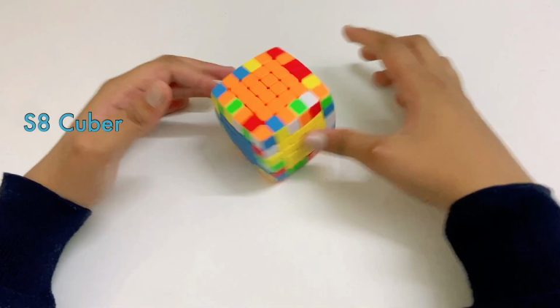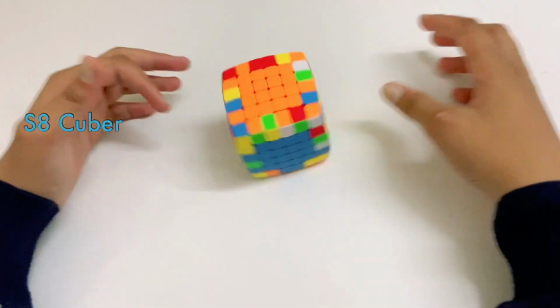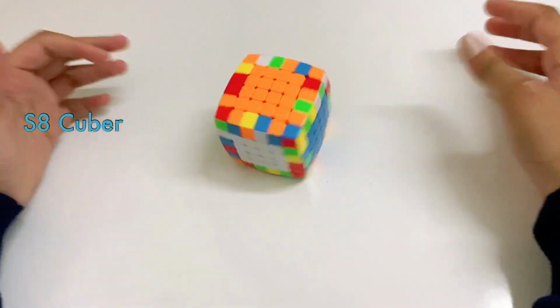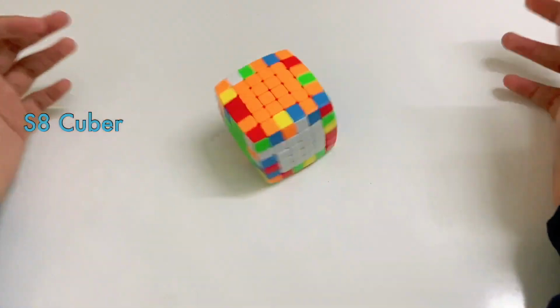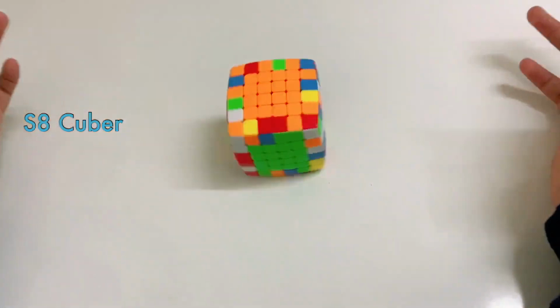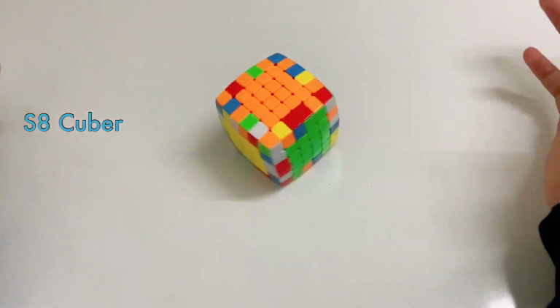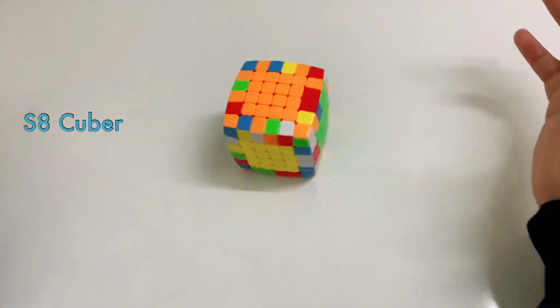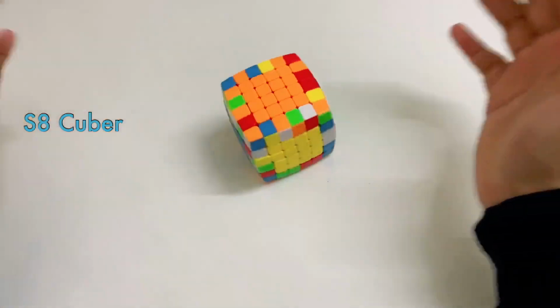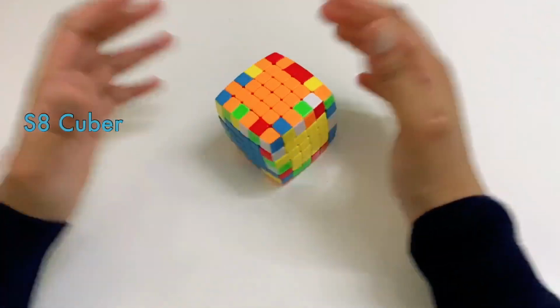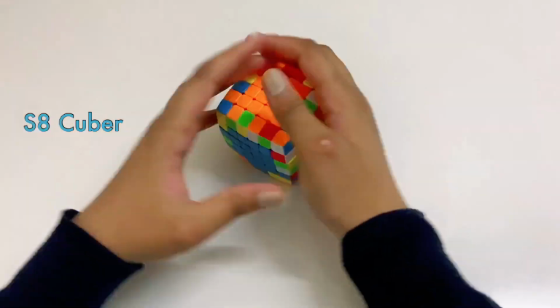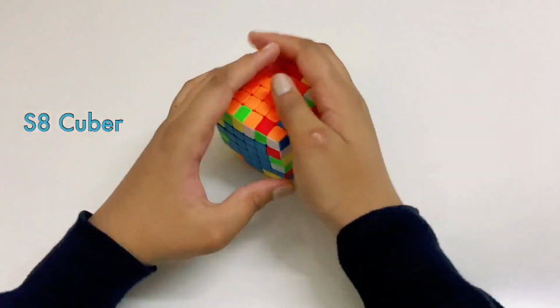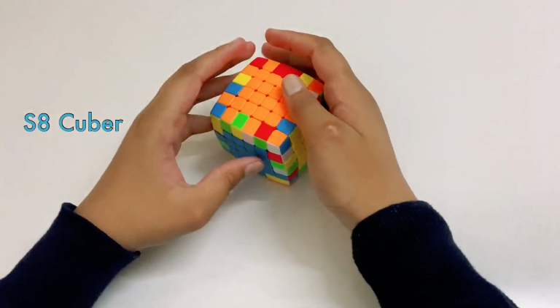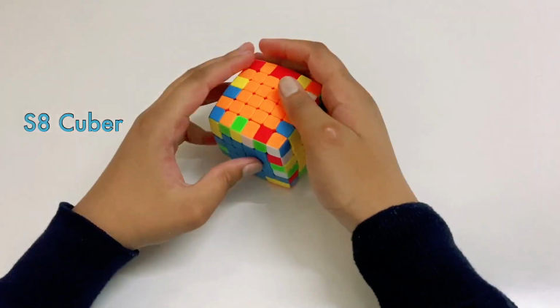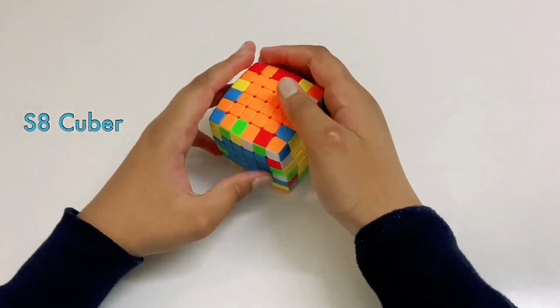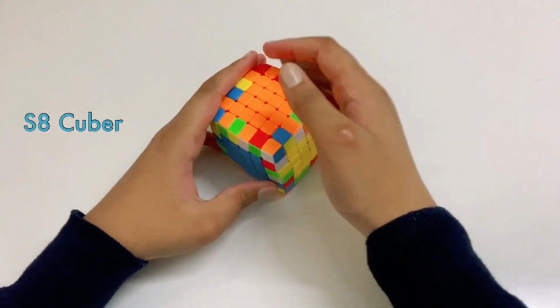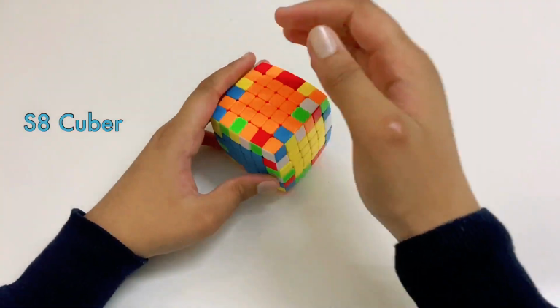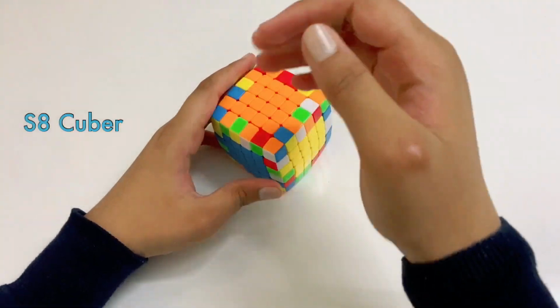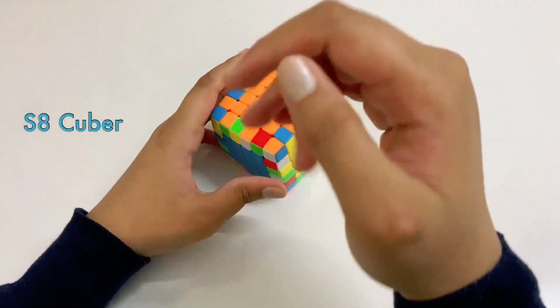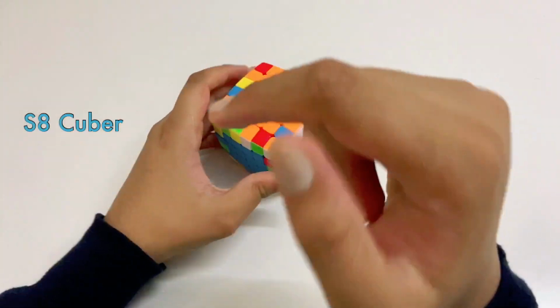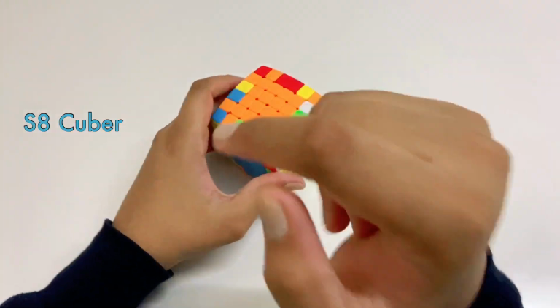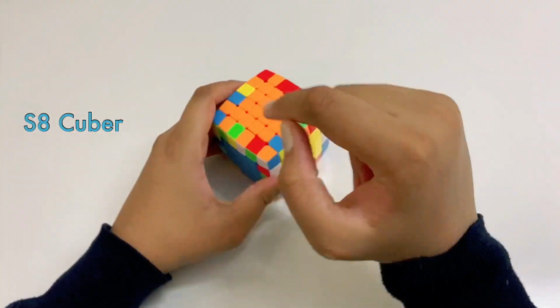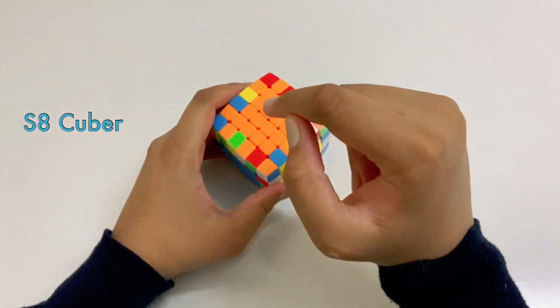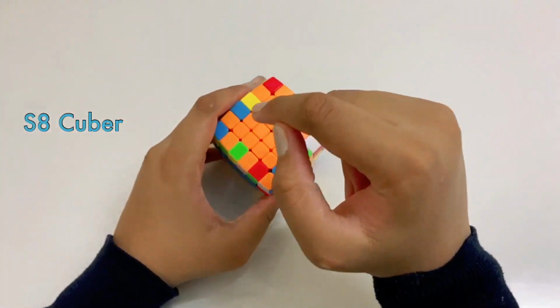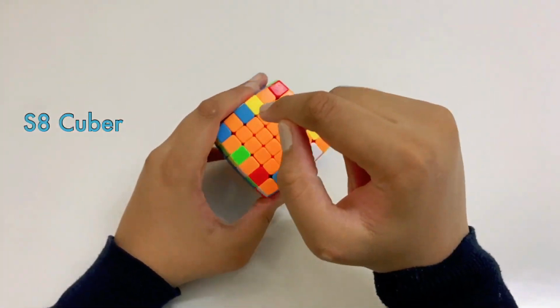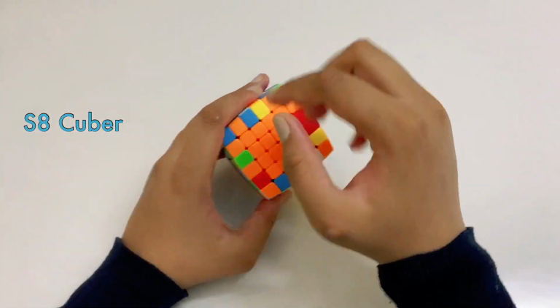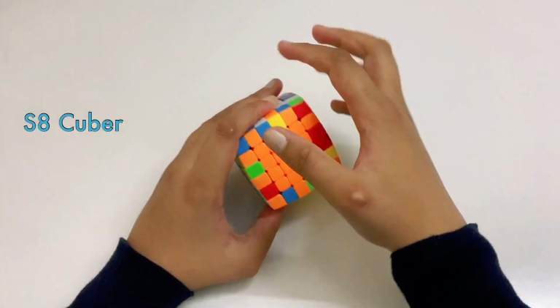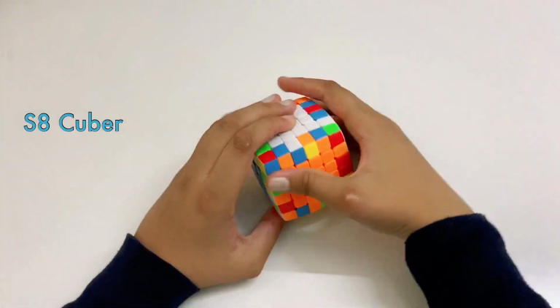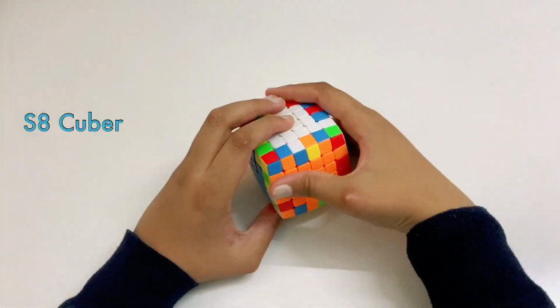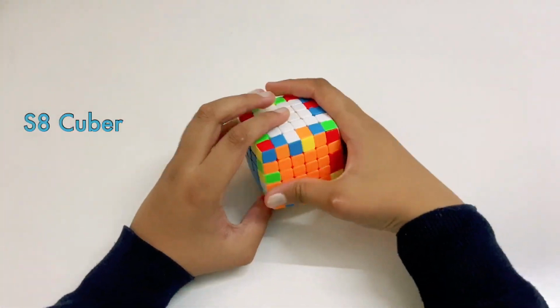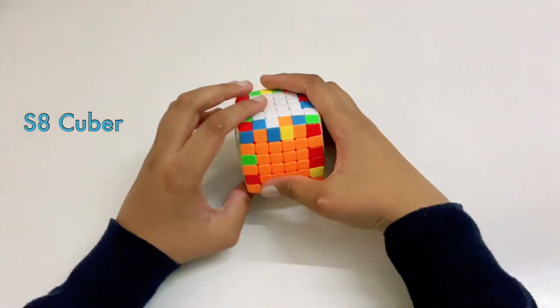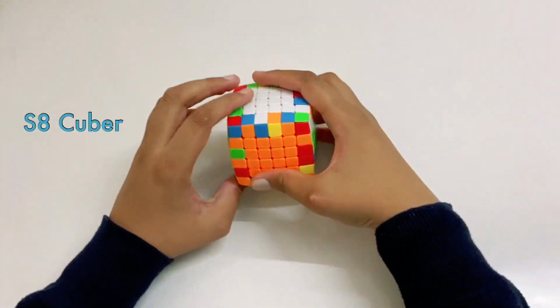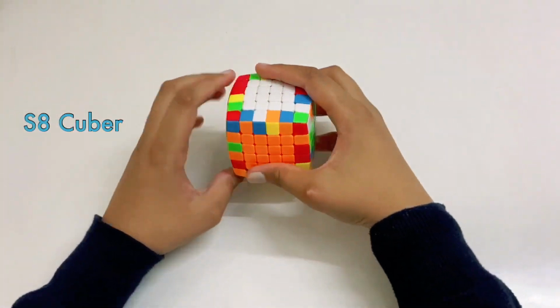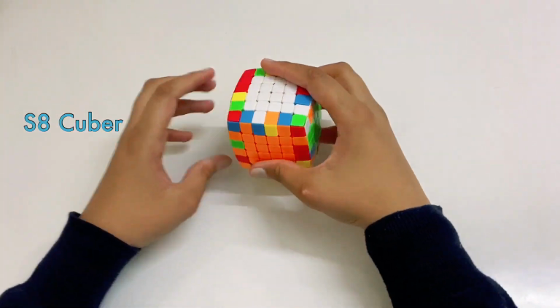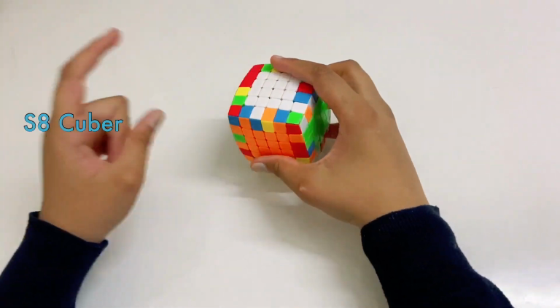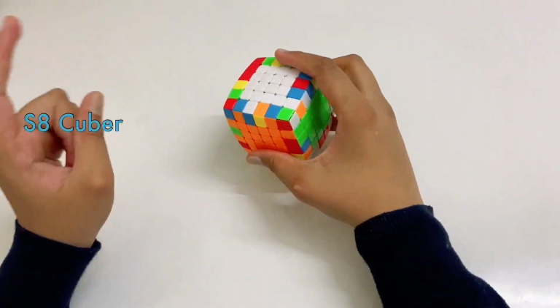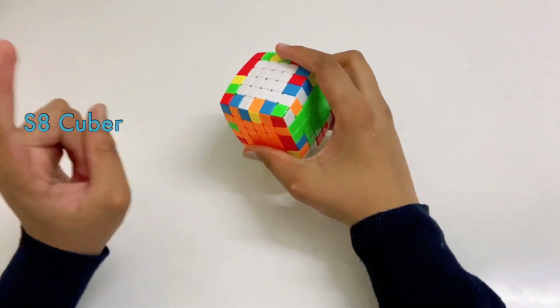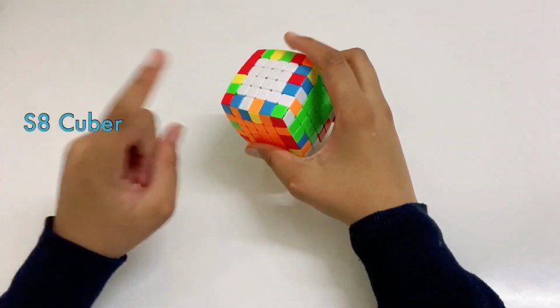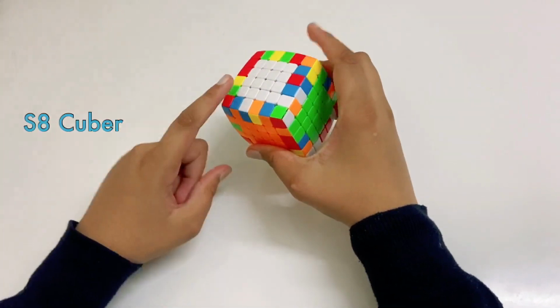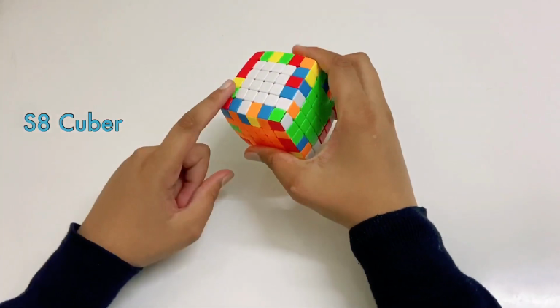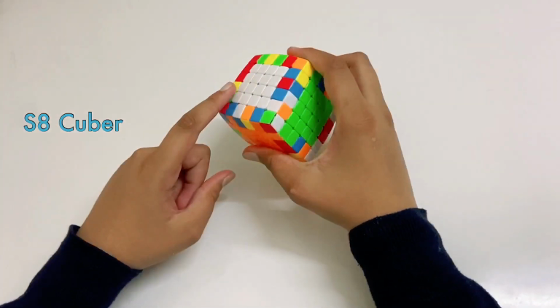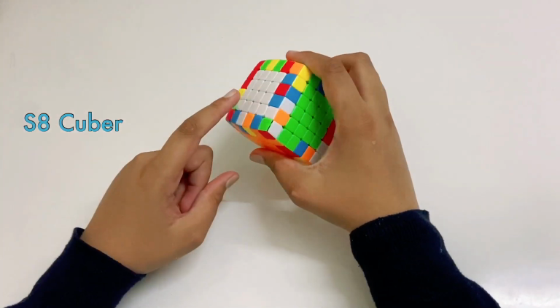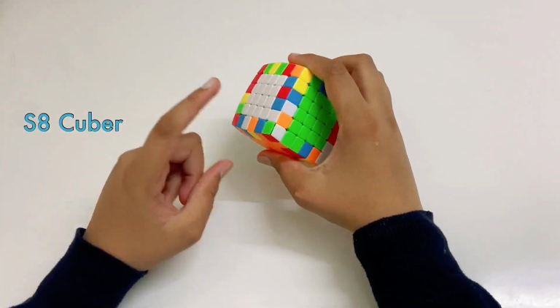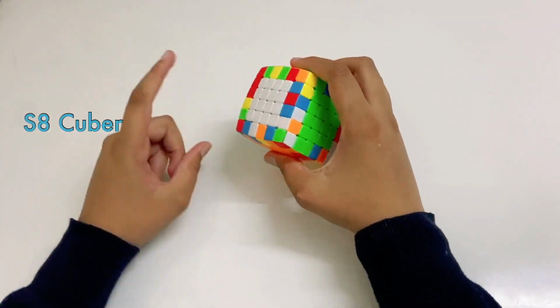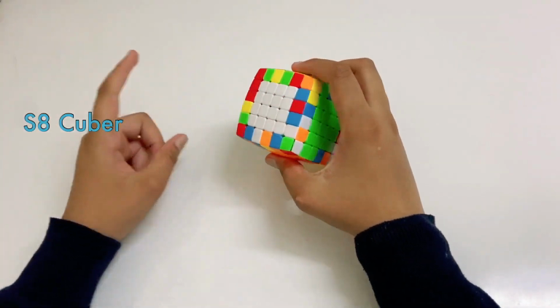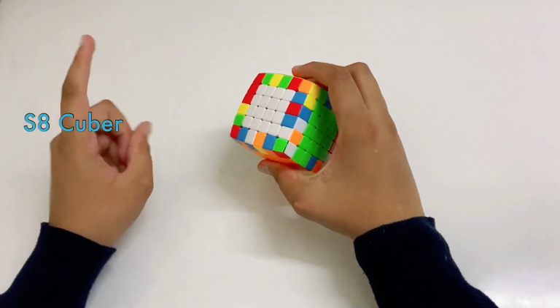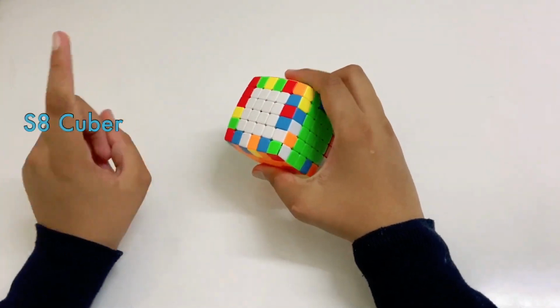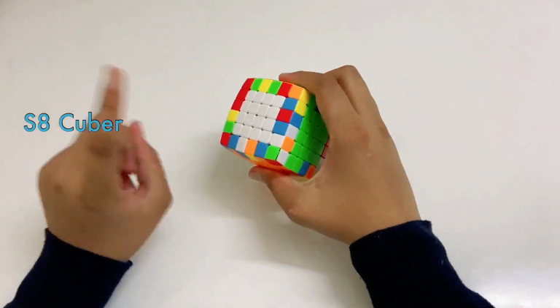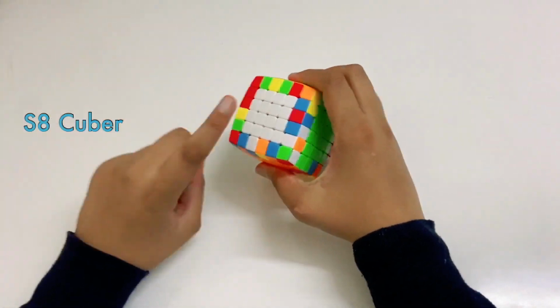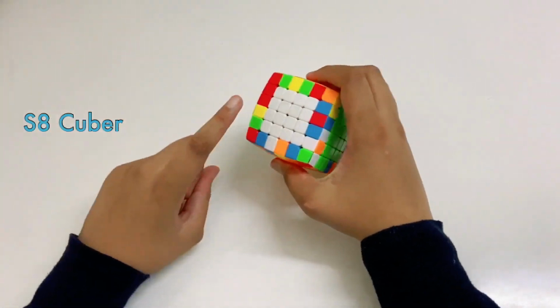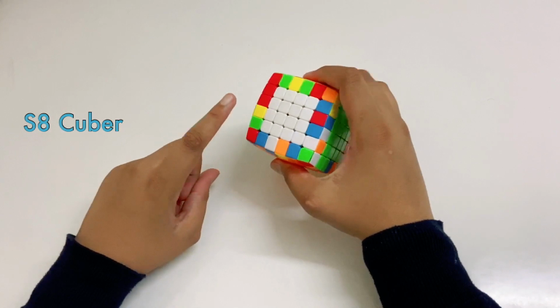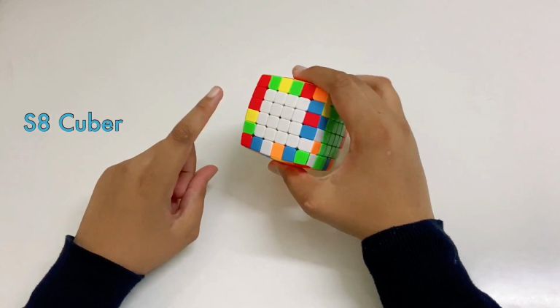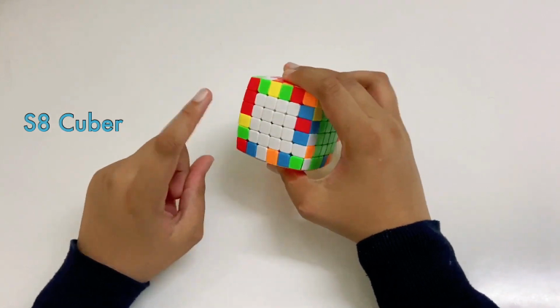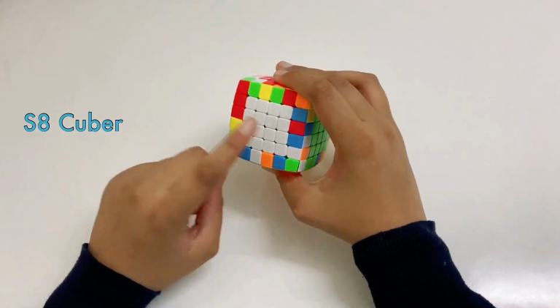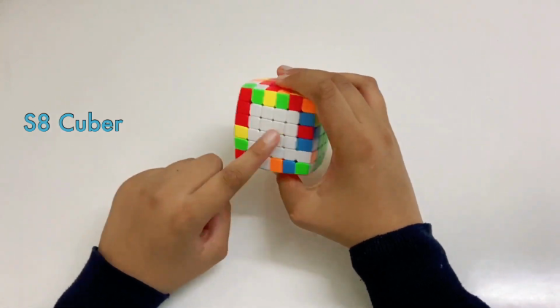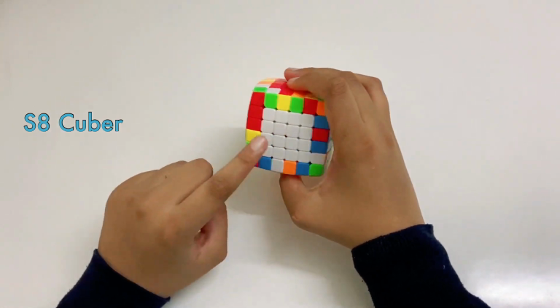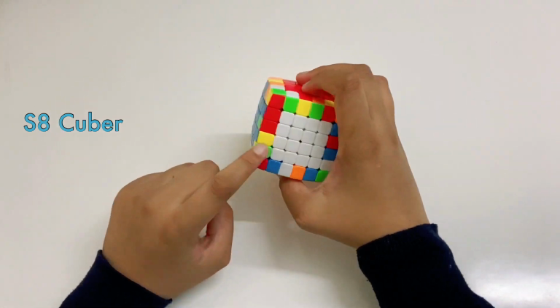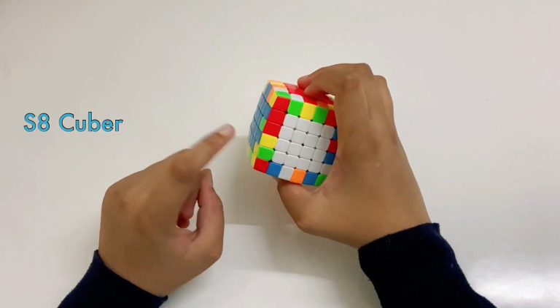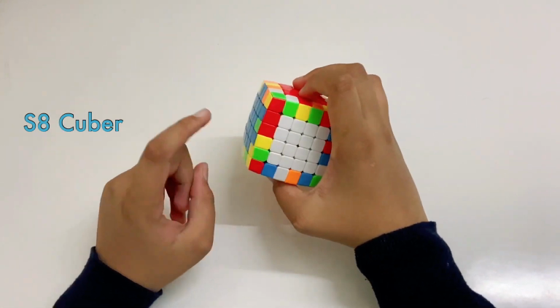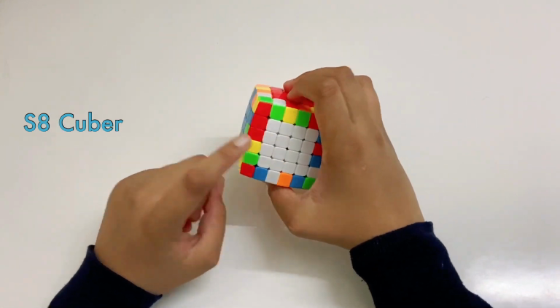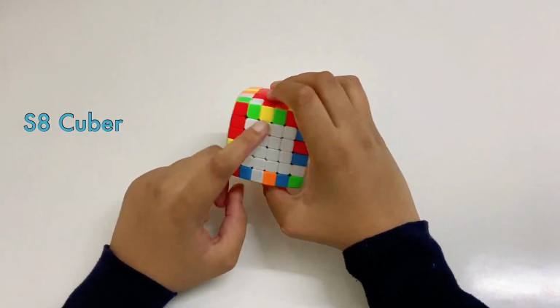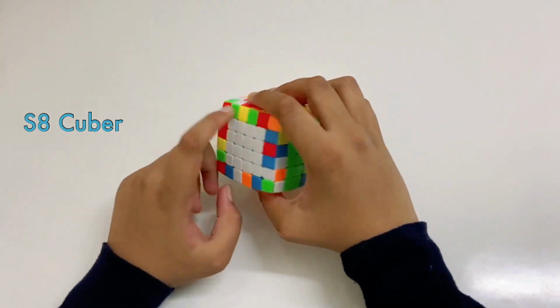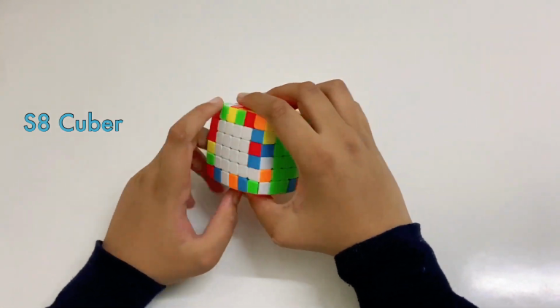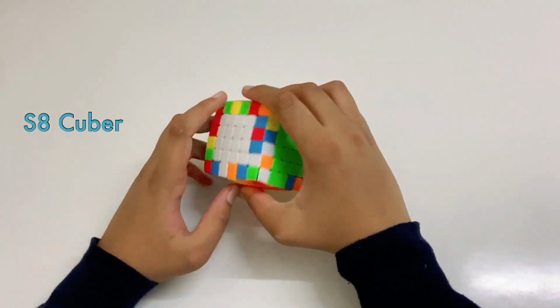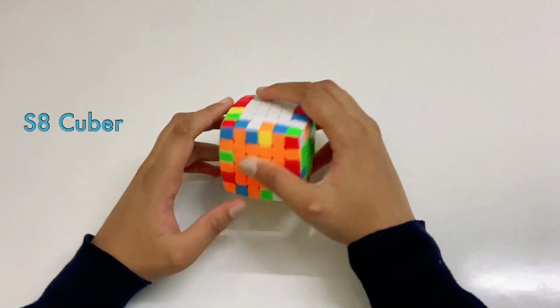Hey guys, welcome back to another video. In today's video, I'm going to be telling you how to solve the edges of the 6x6 Phillips cube.